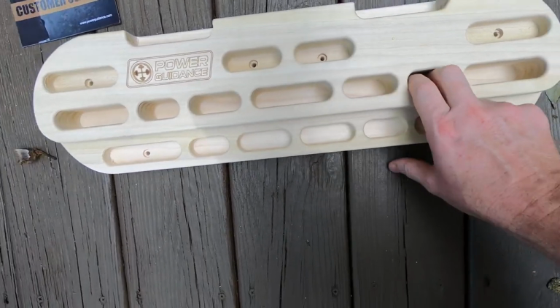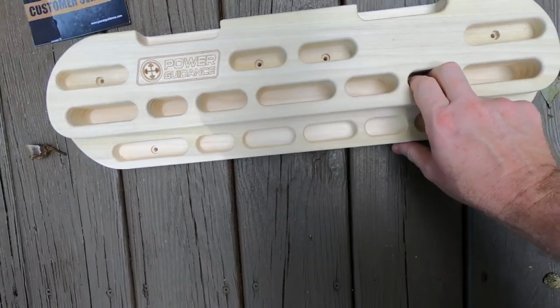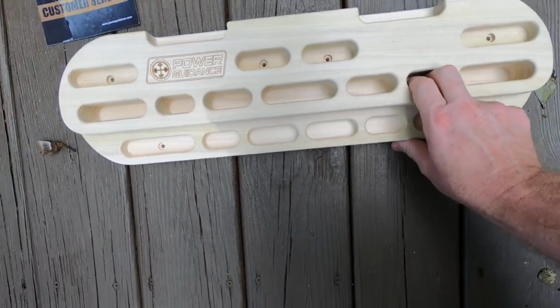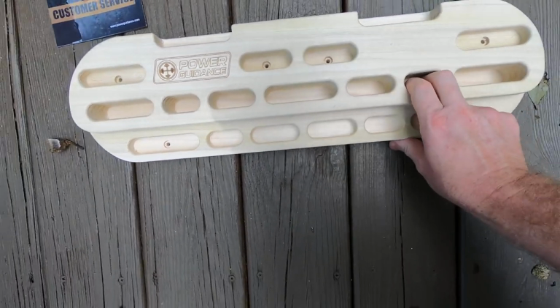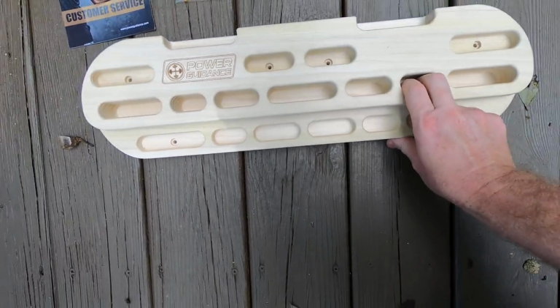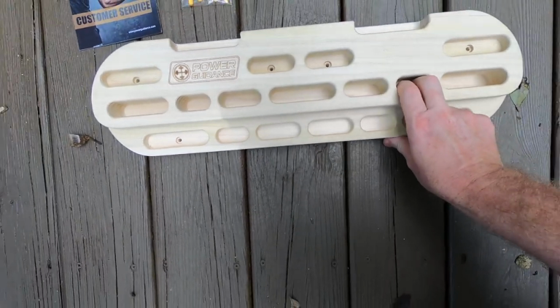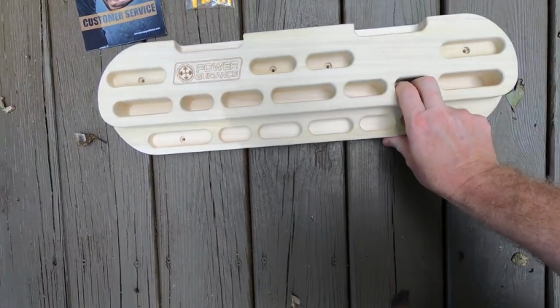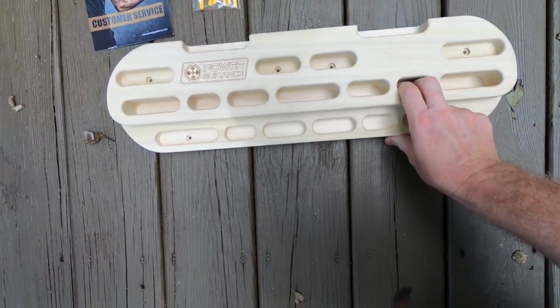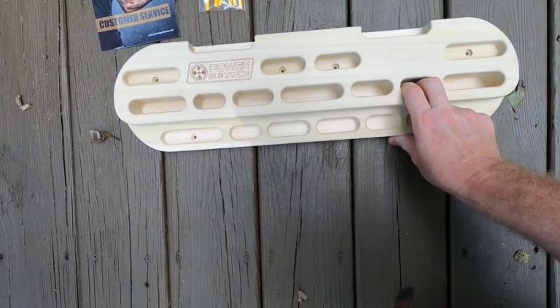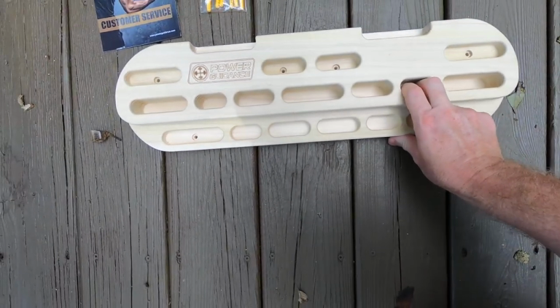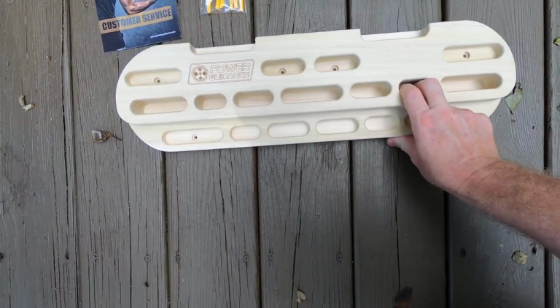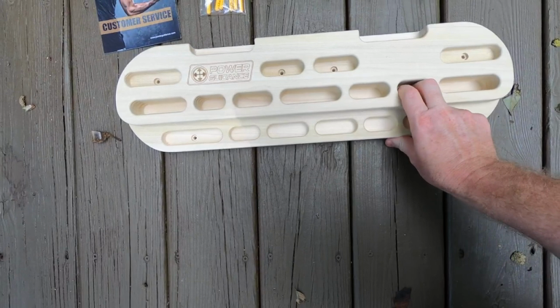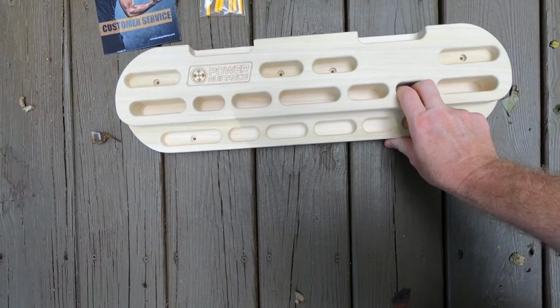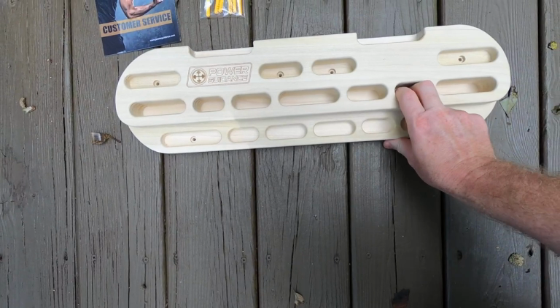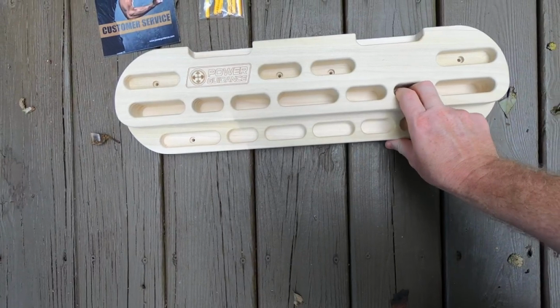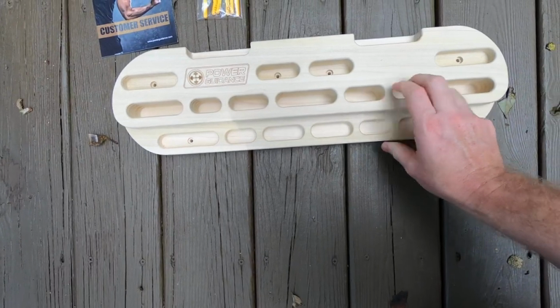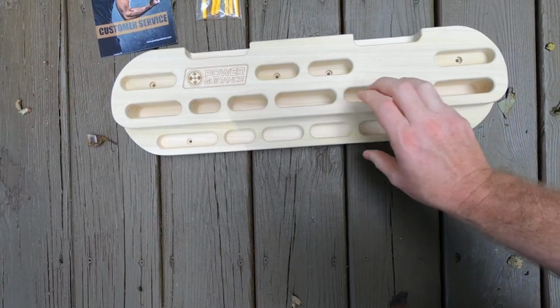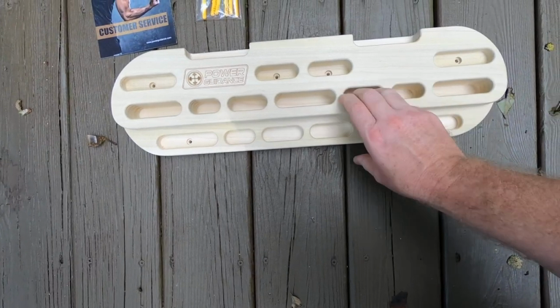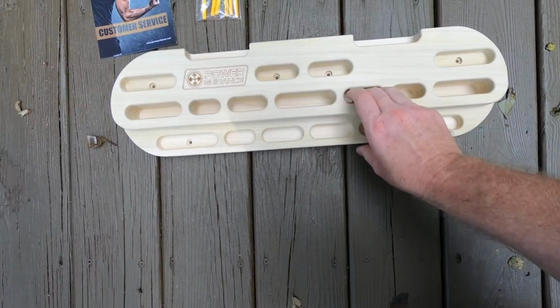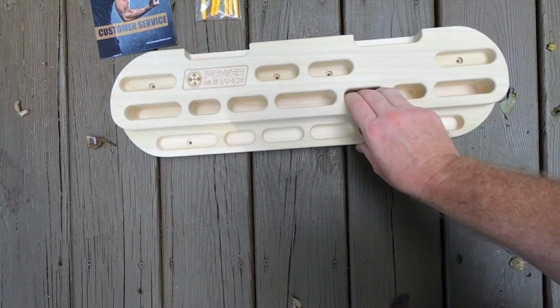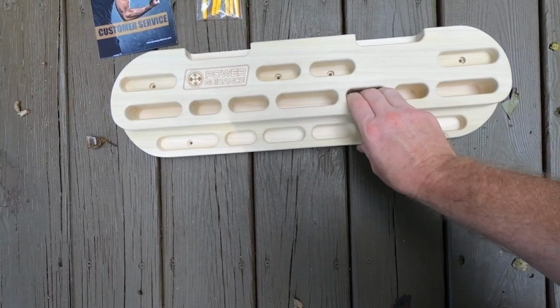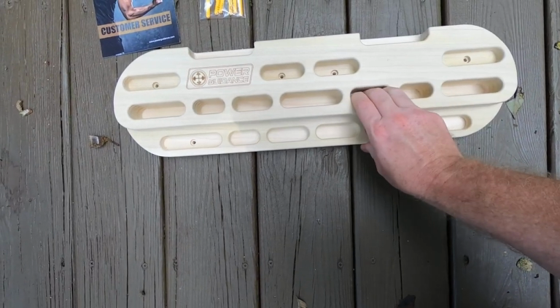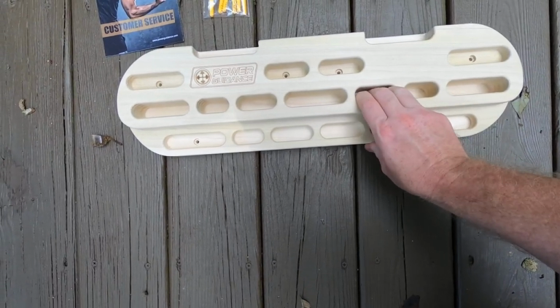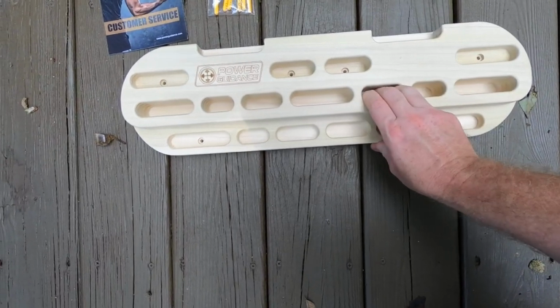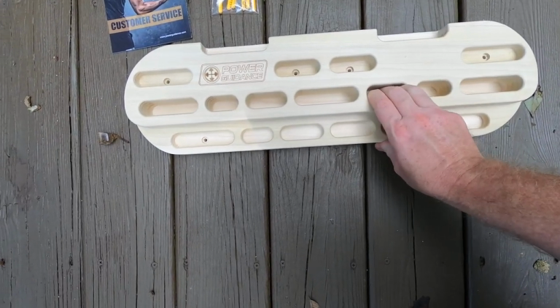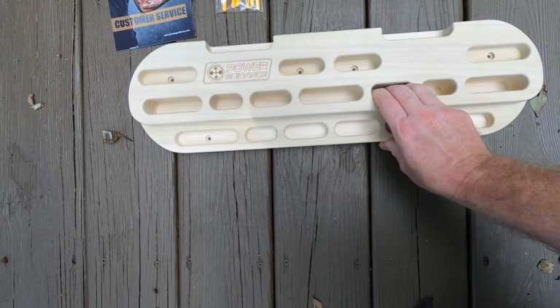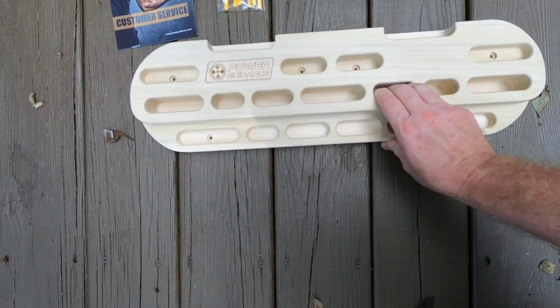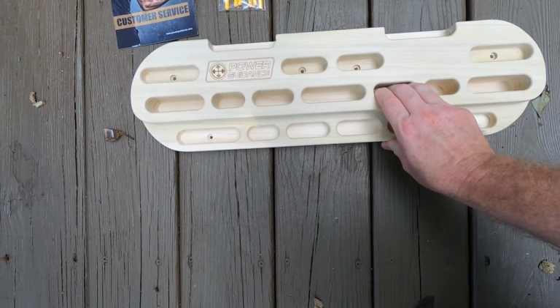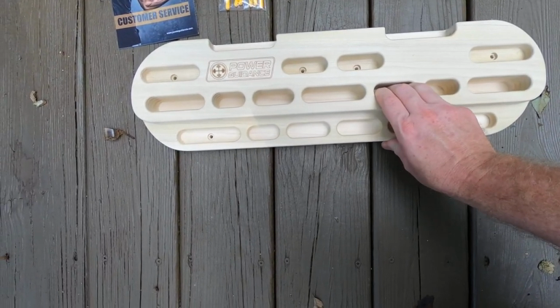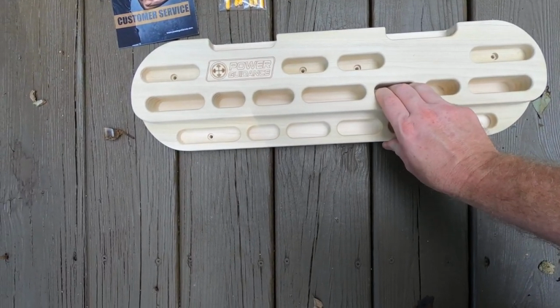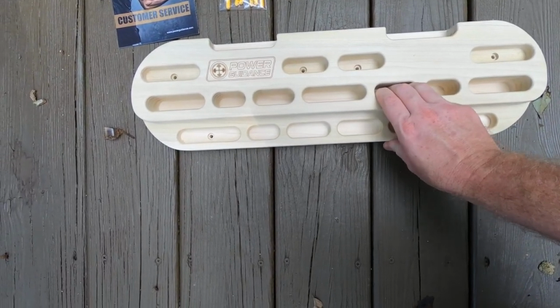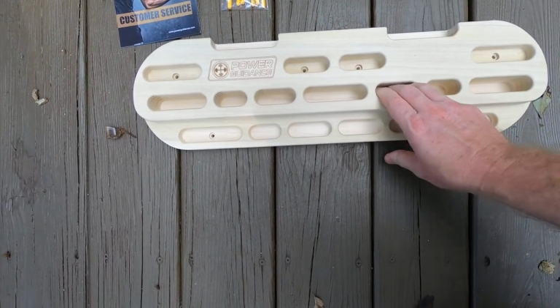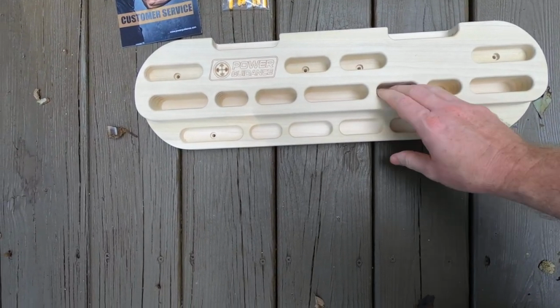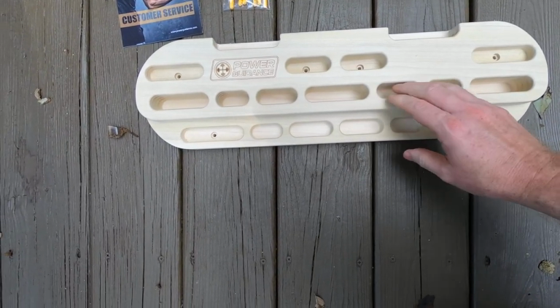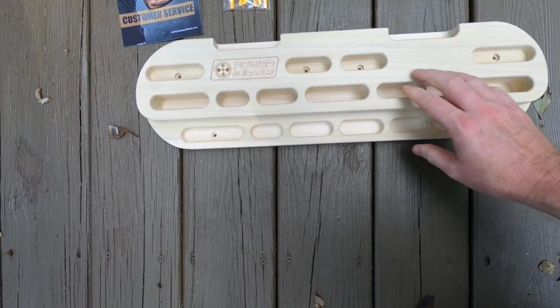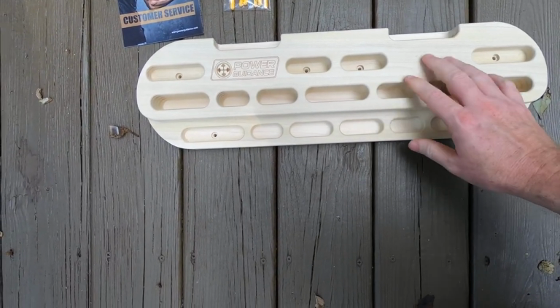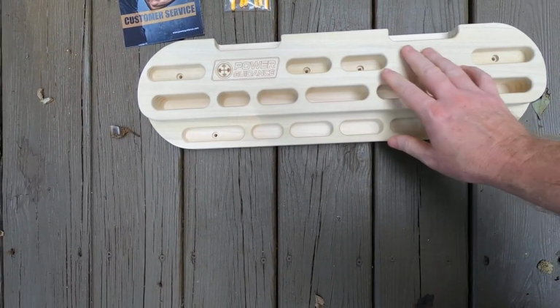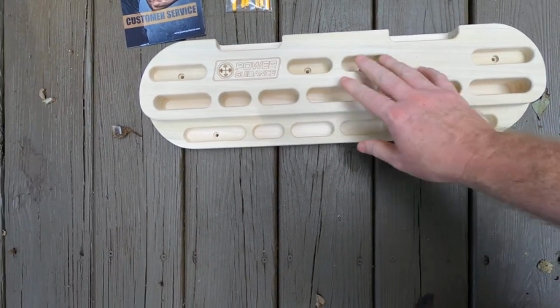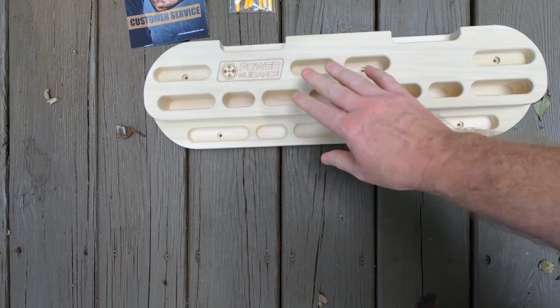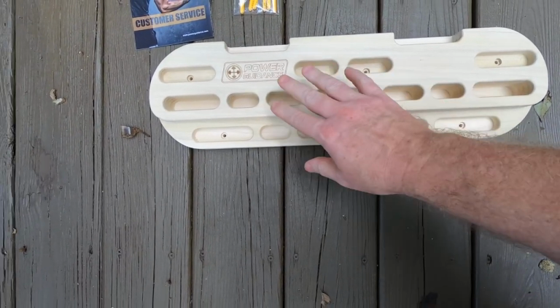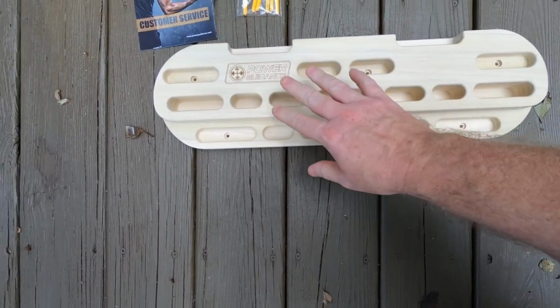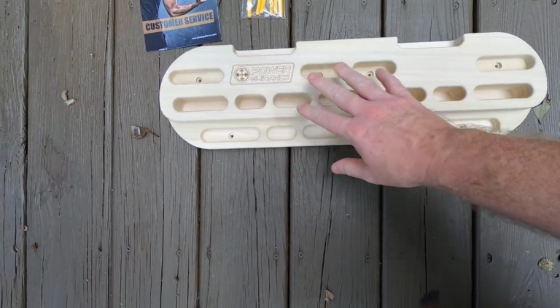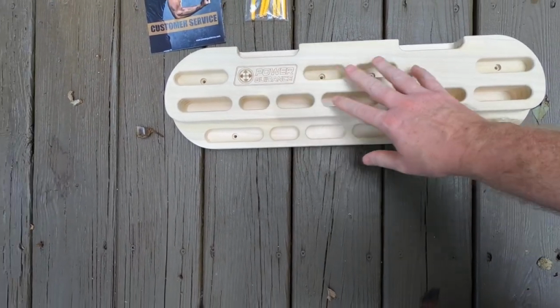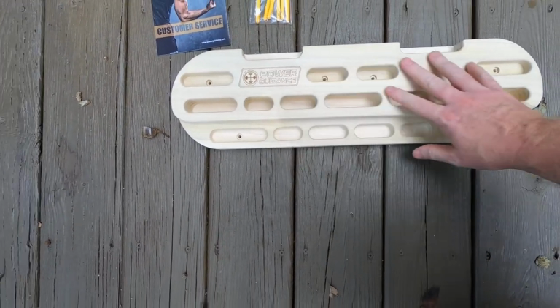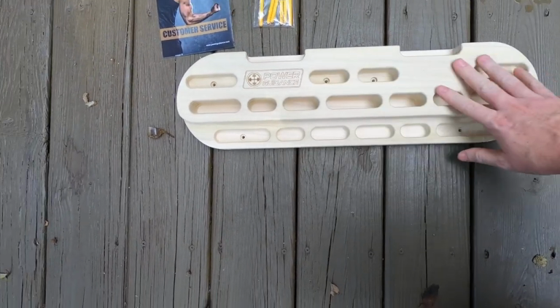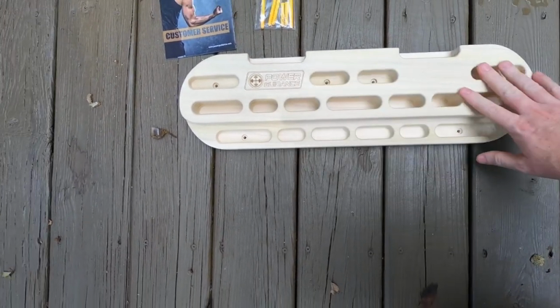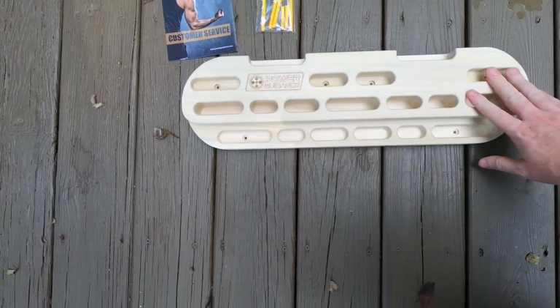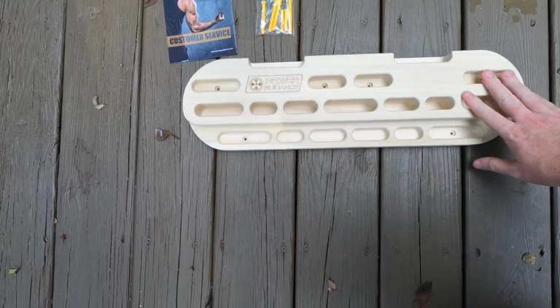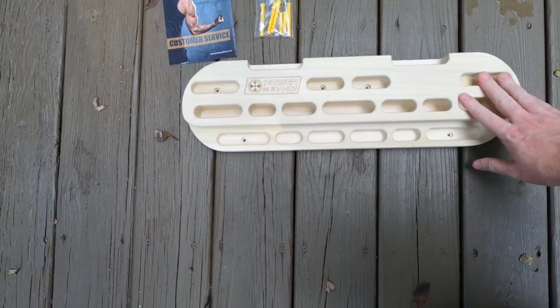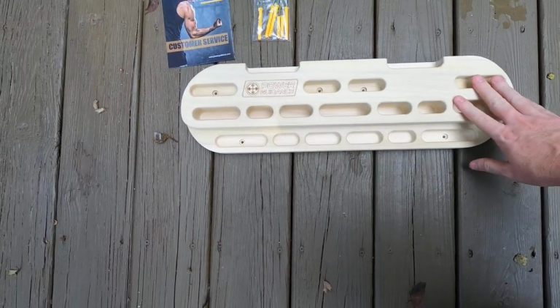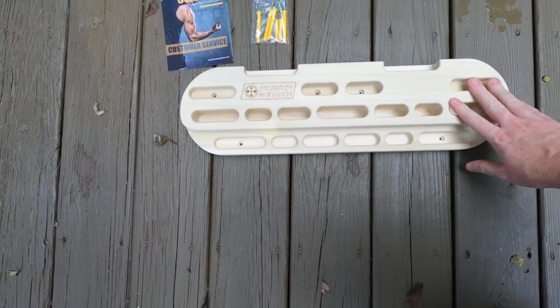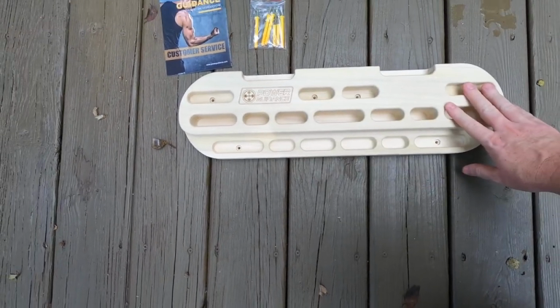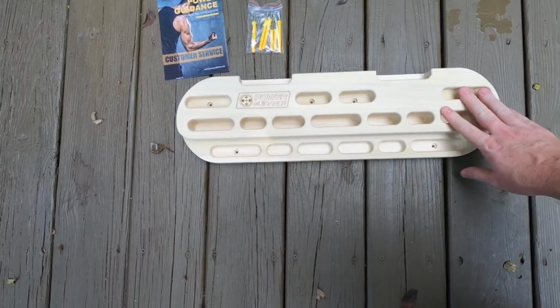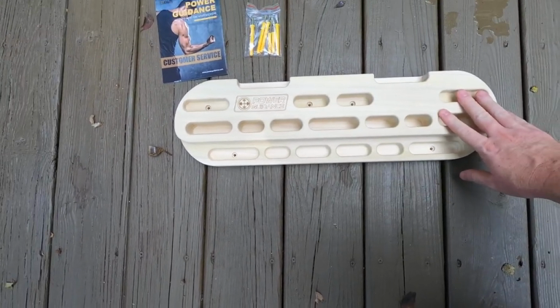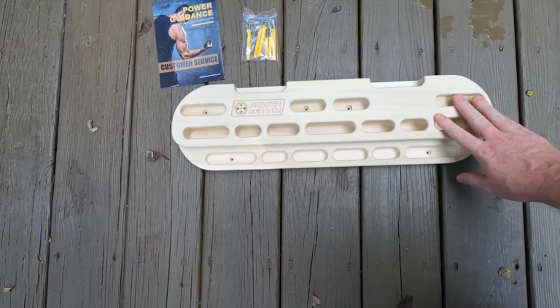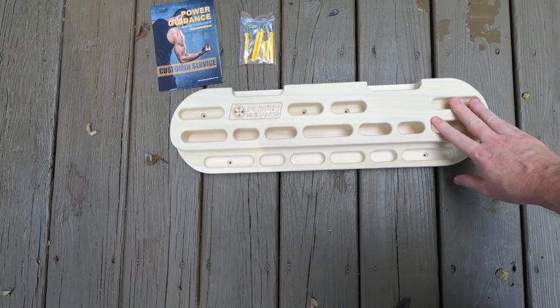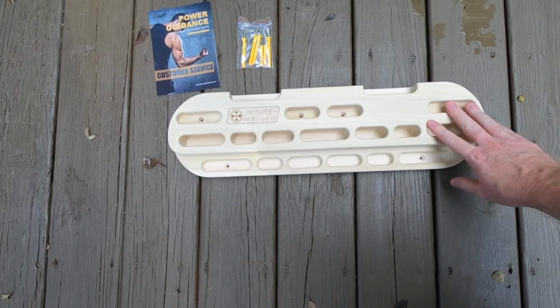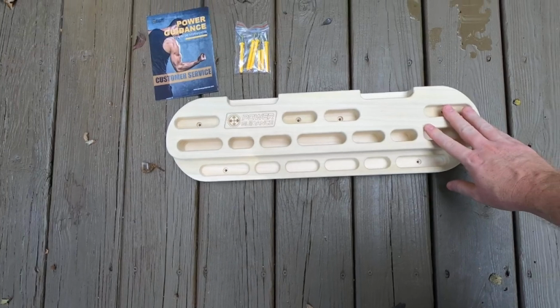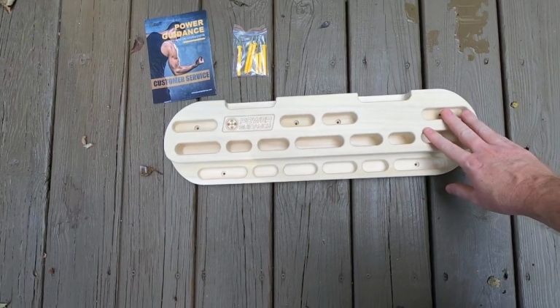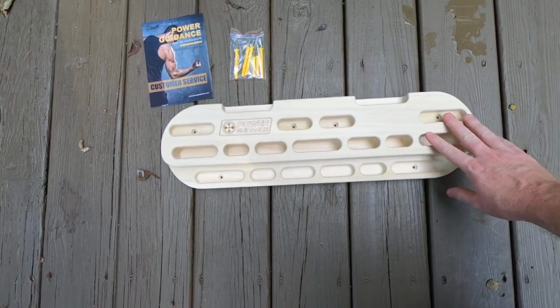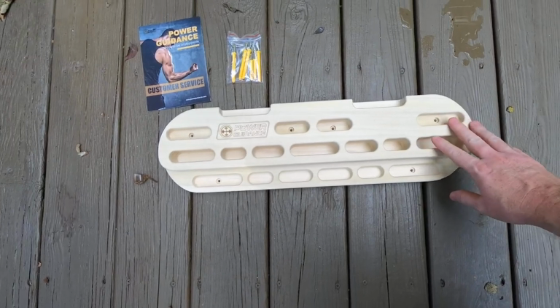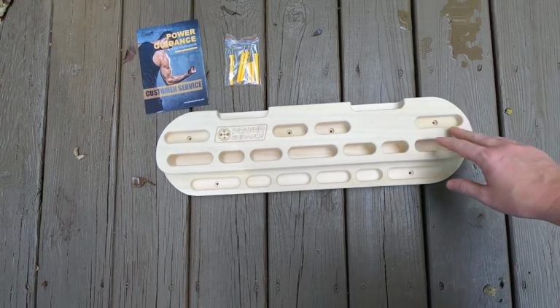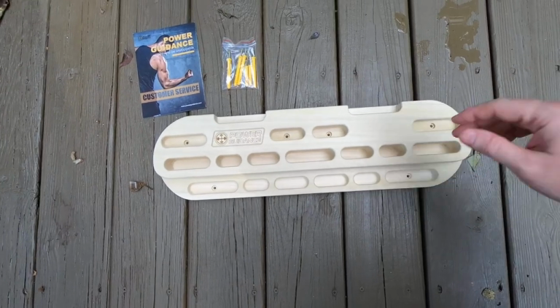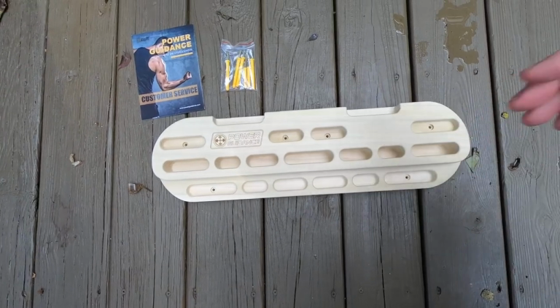Here's two finger holds and three finger holds. Again, this is the Power Guidance climbing hangboard.